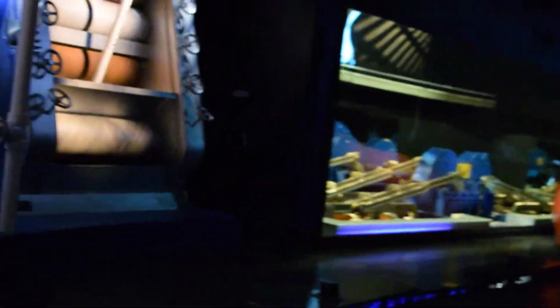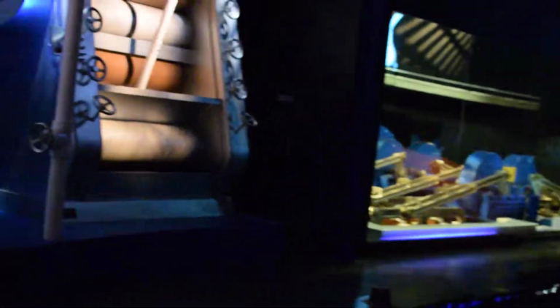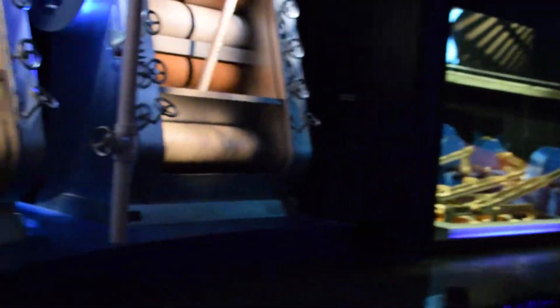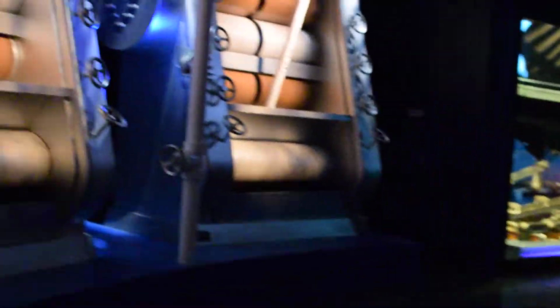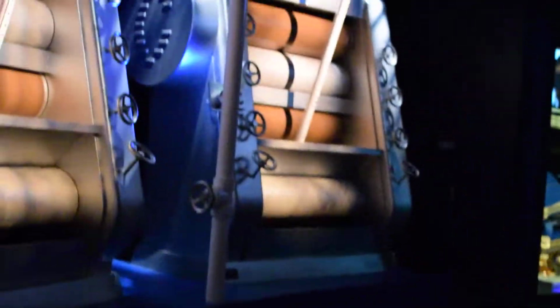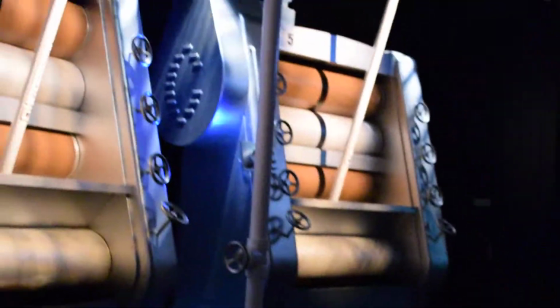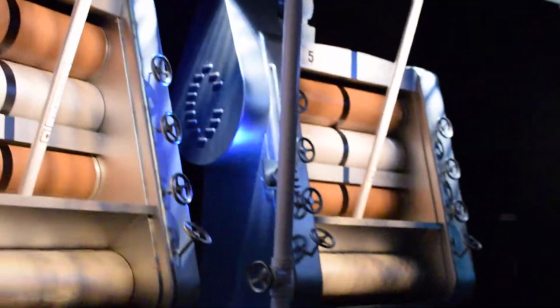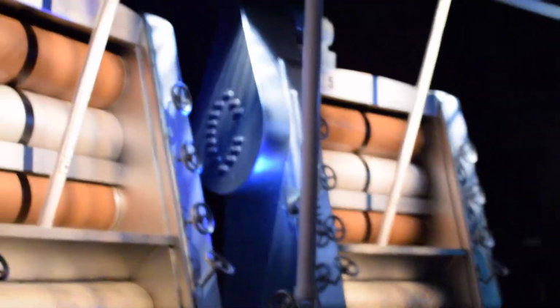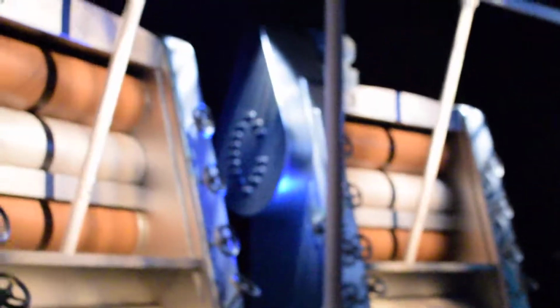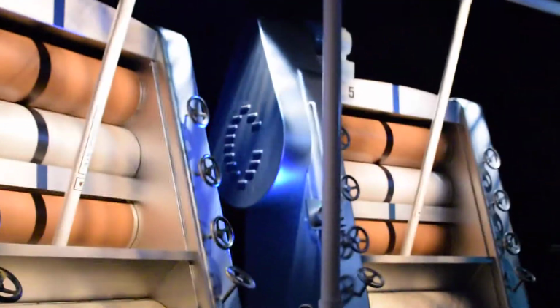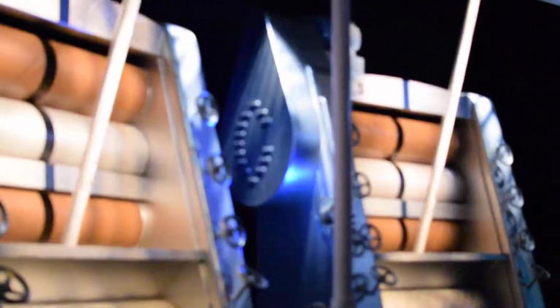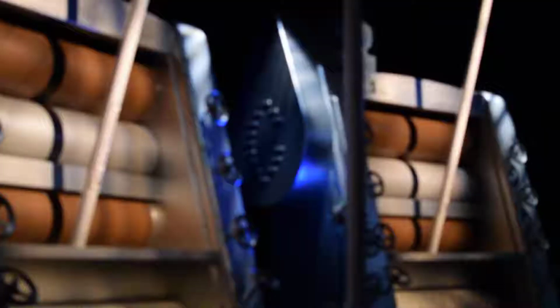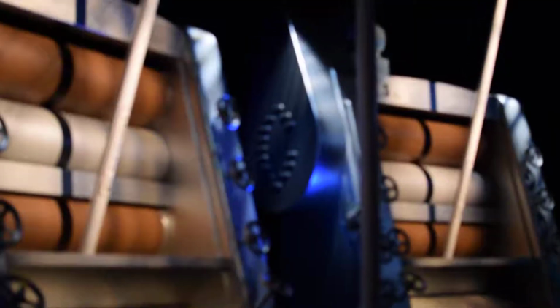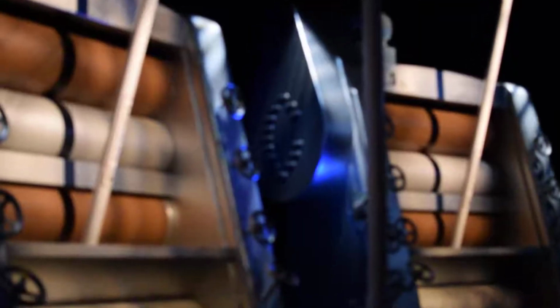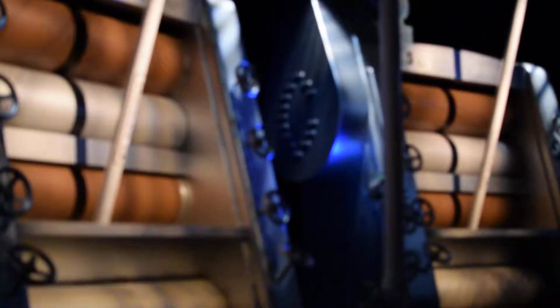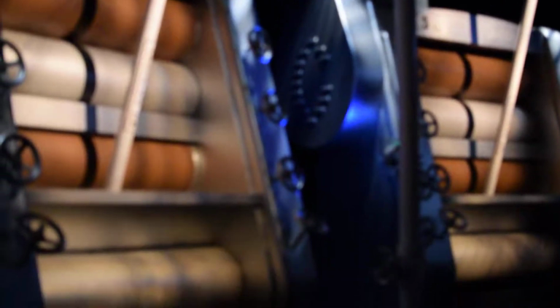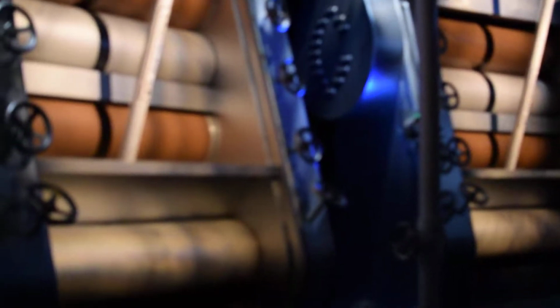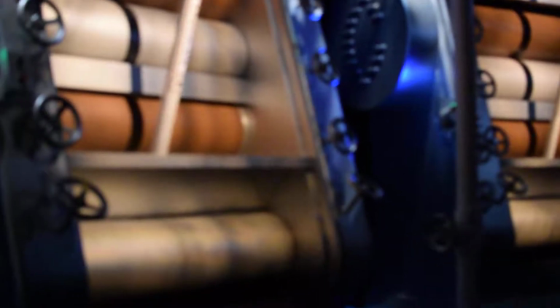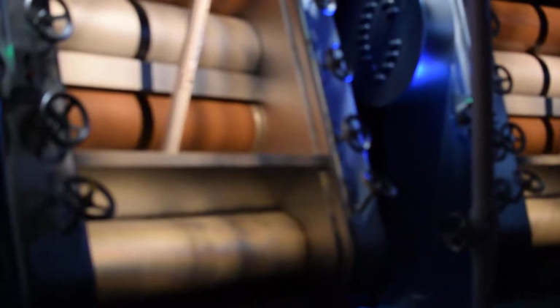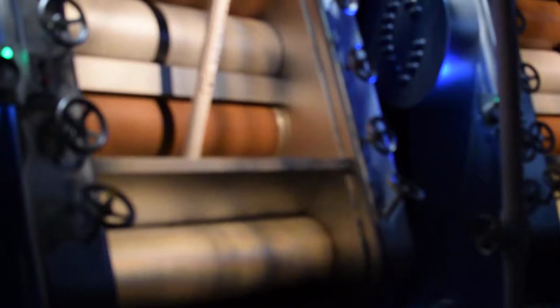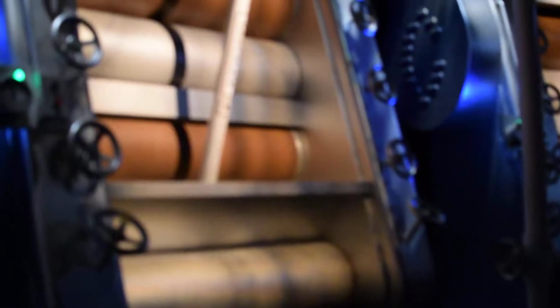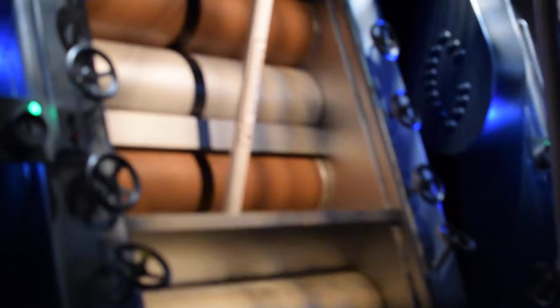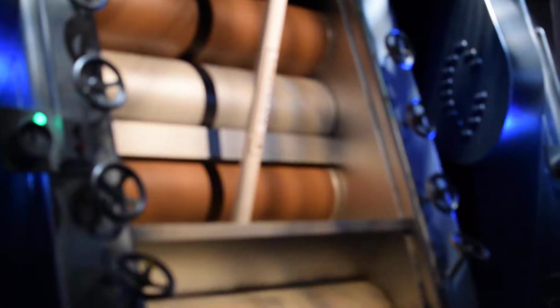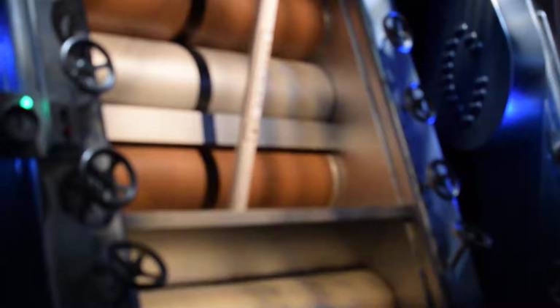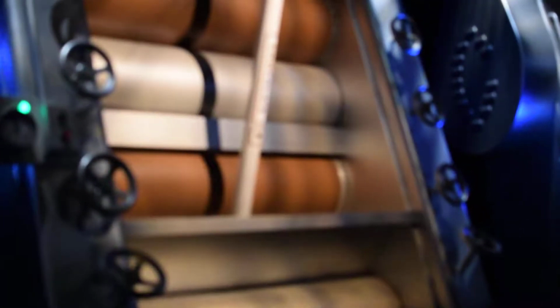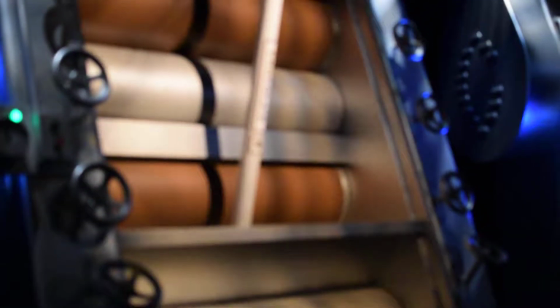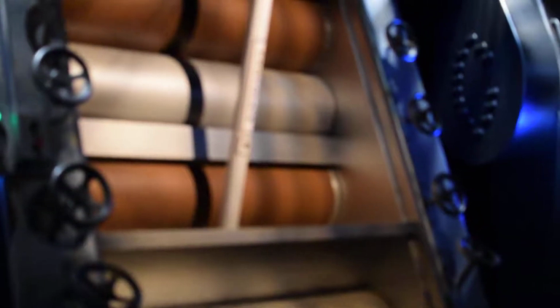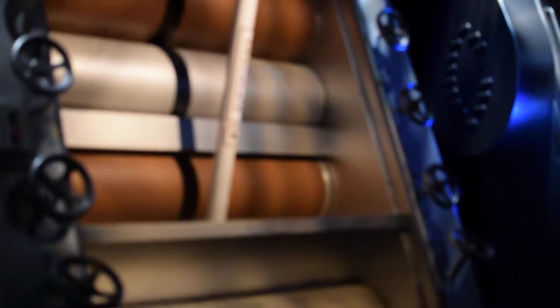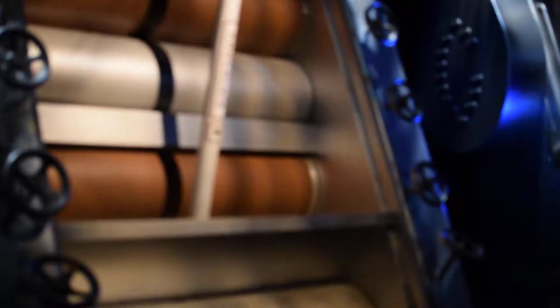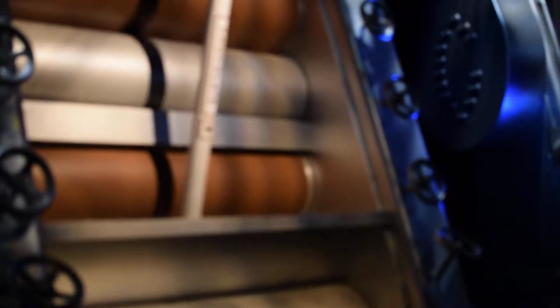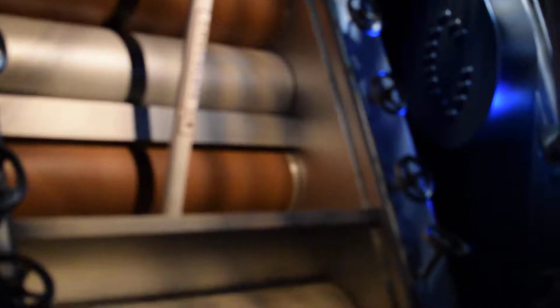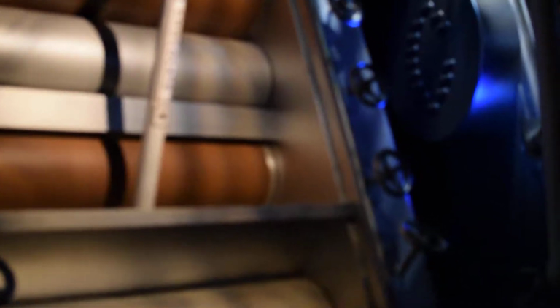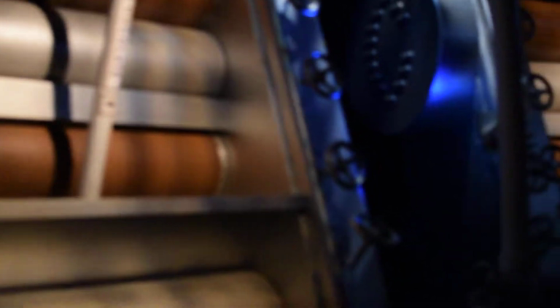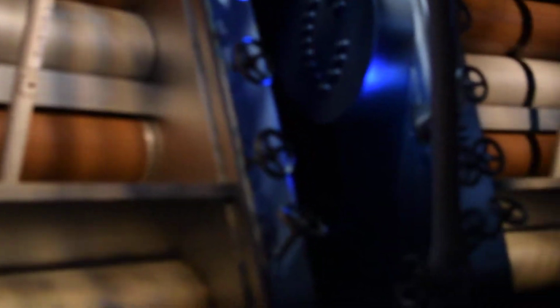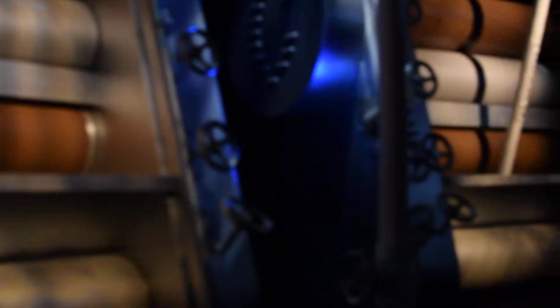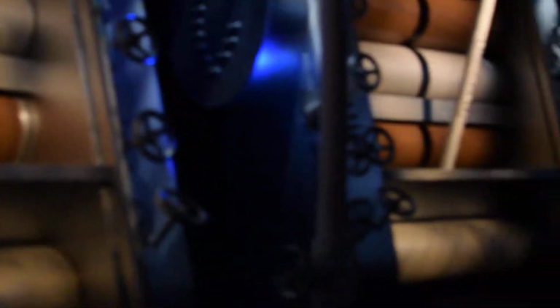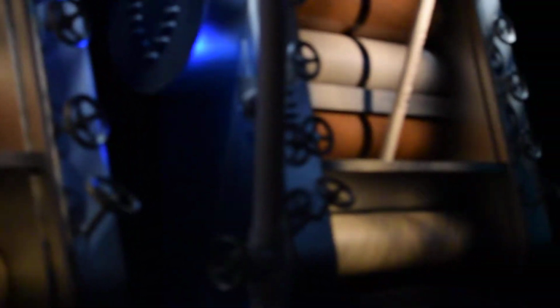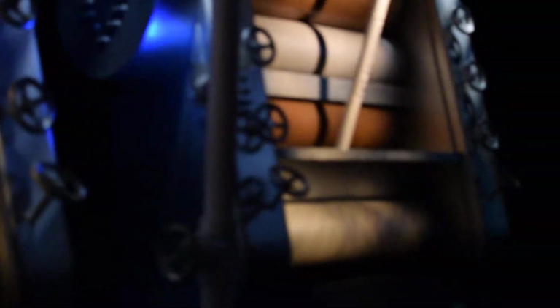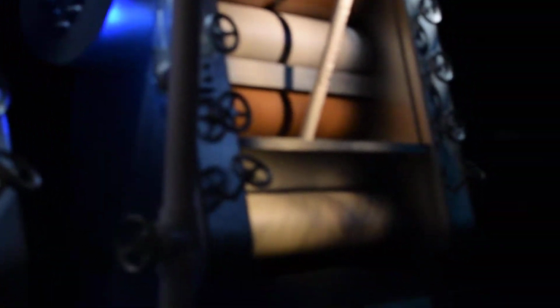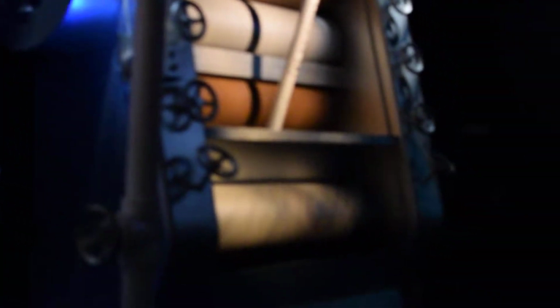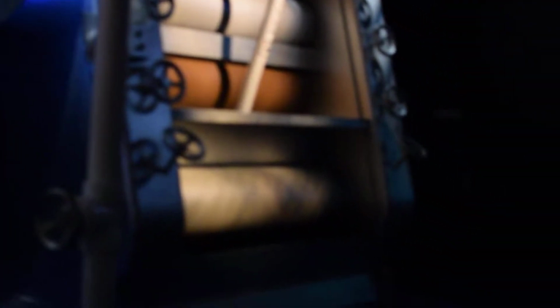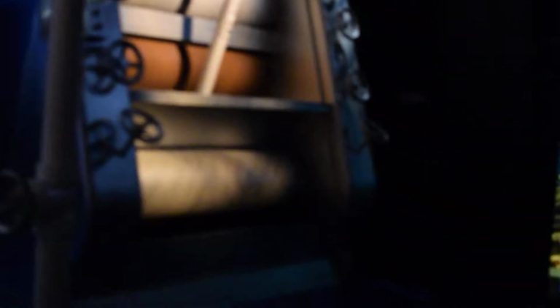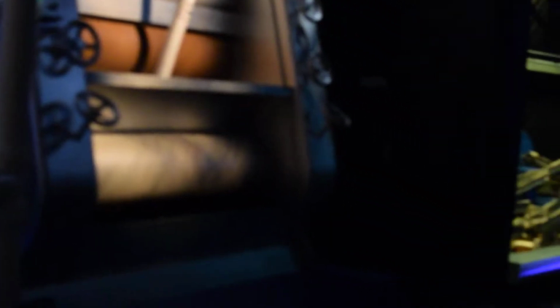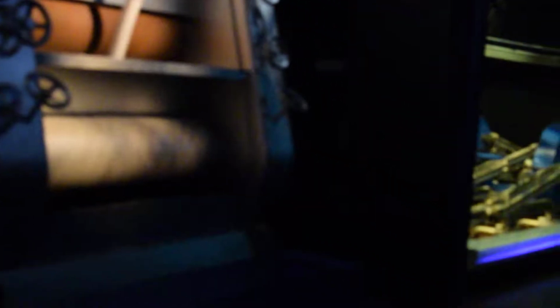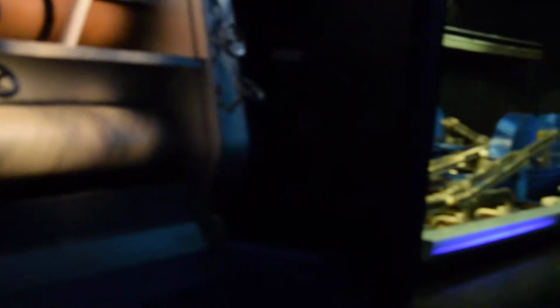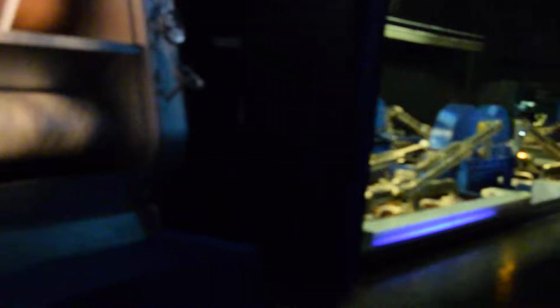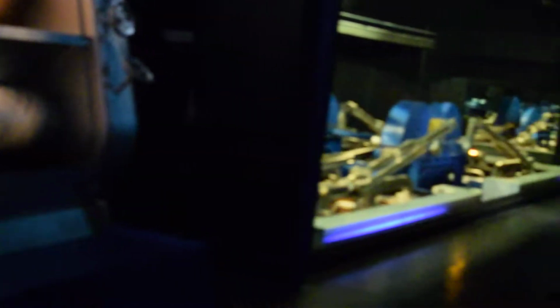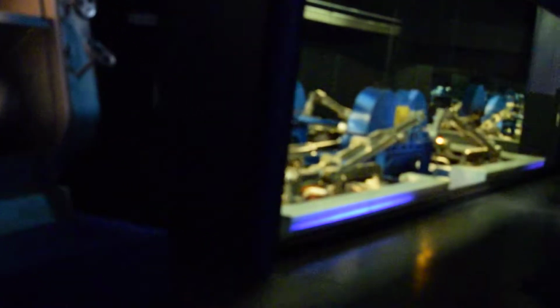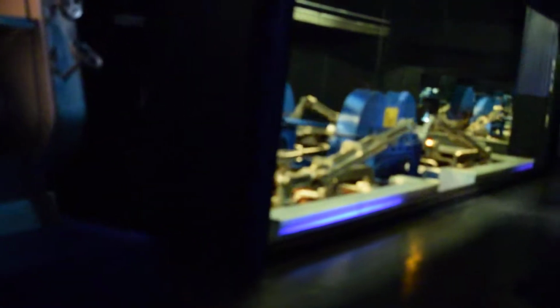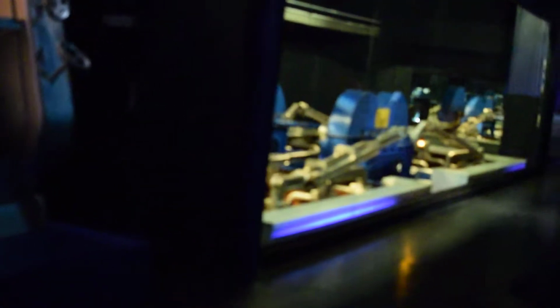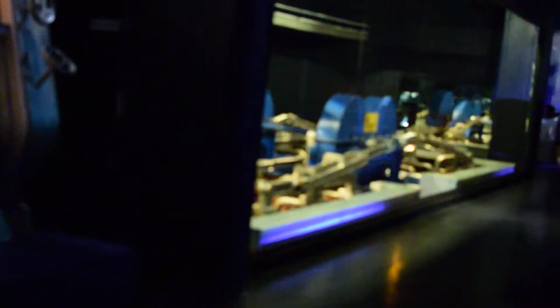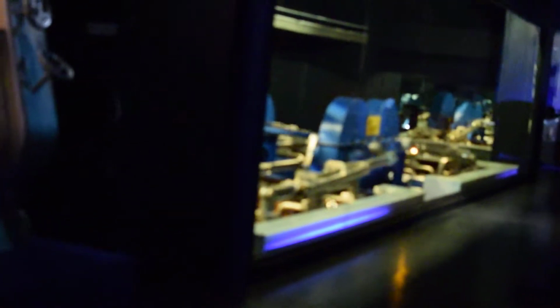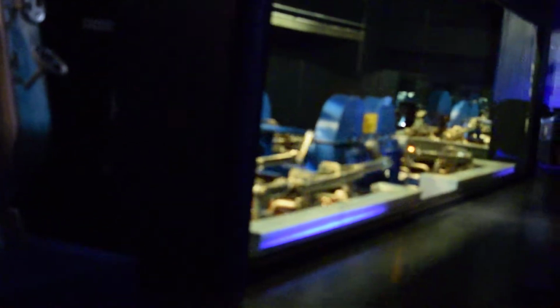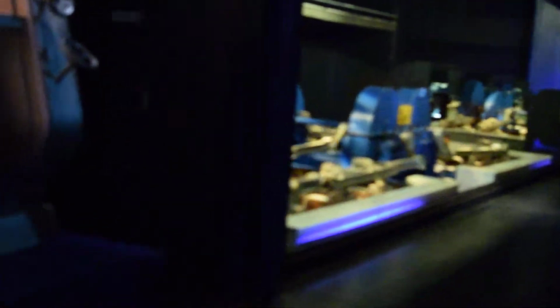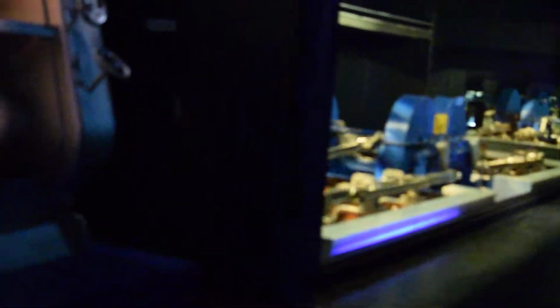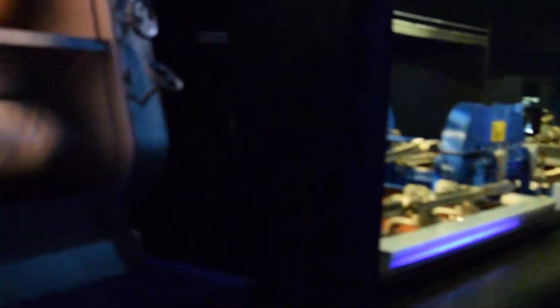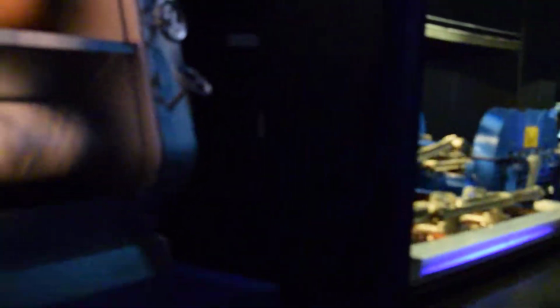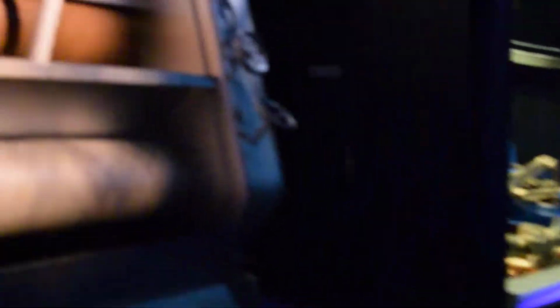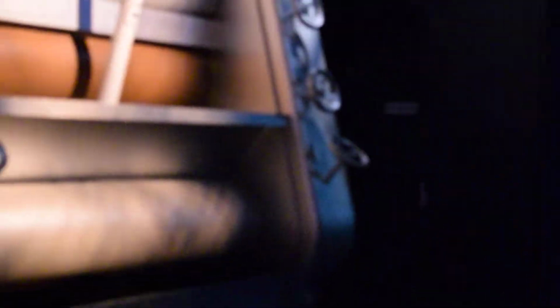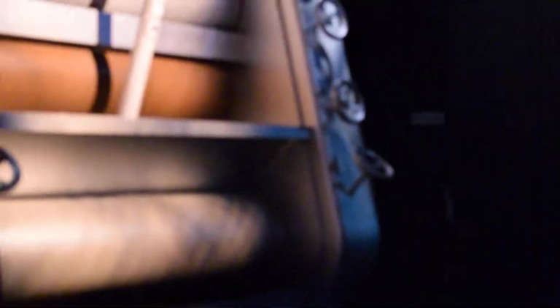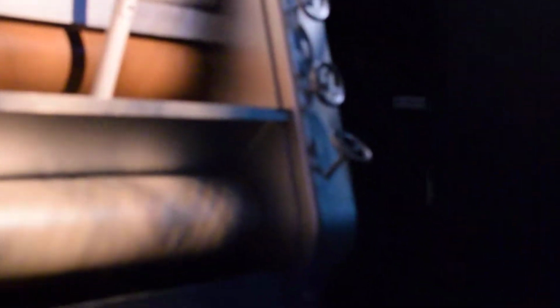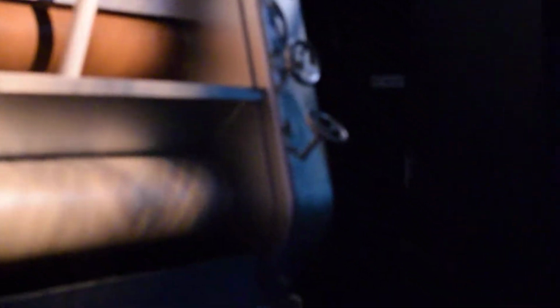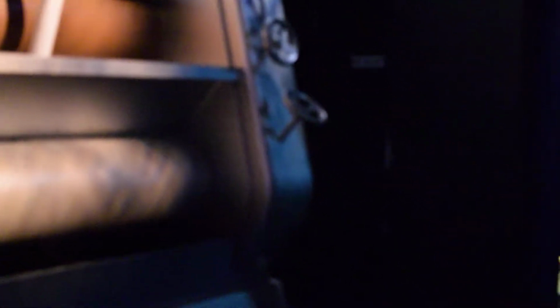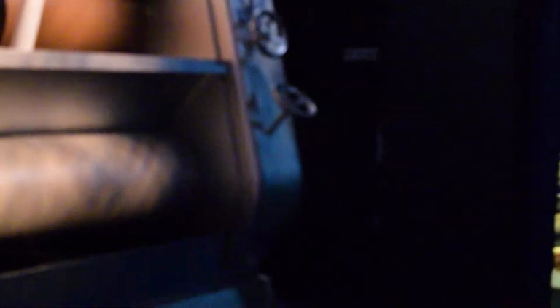We feed the chocolate crumb through steel rollers that grind and refine the chocolate until it reaches a smooth, uniform consistency.